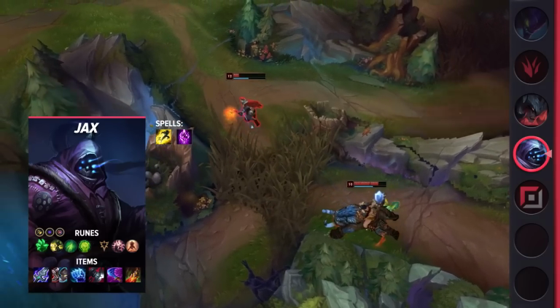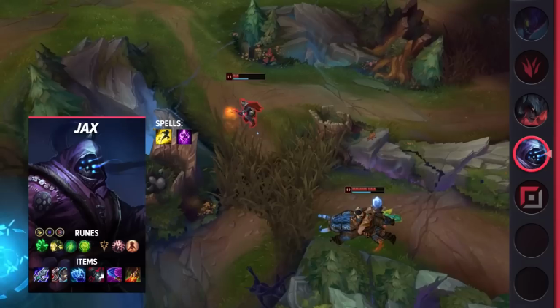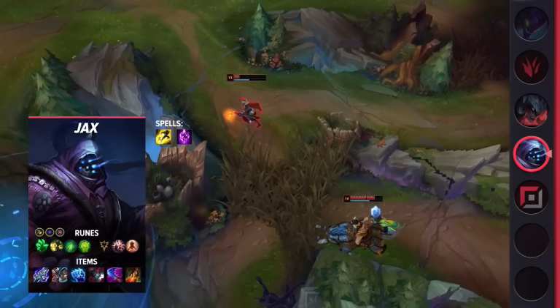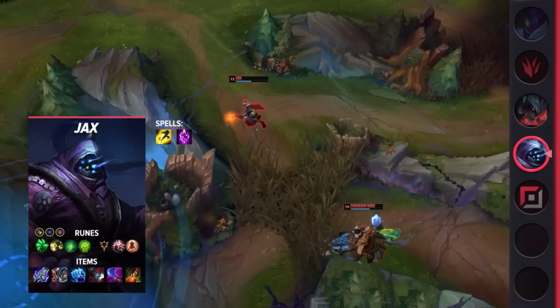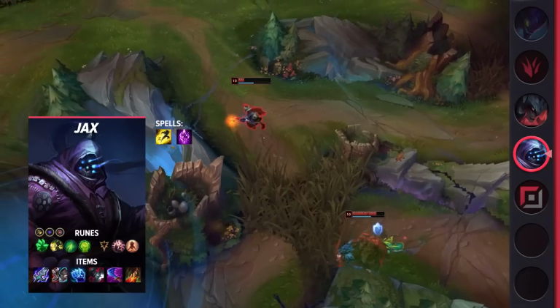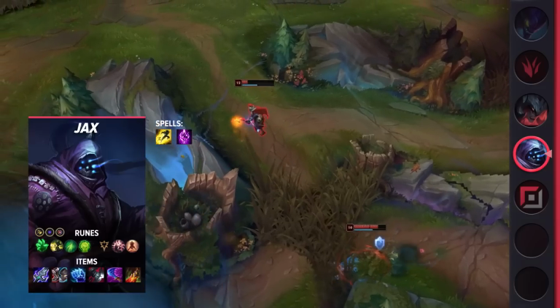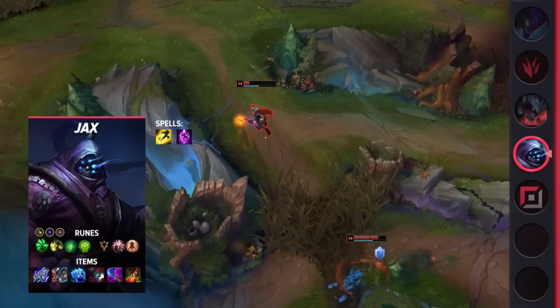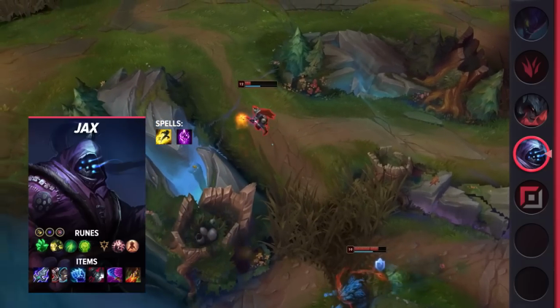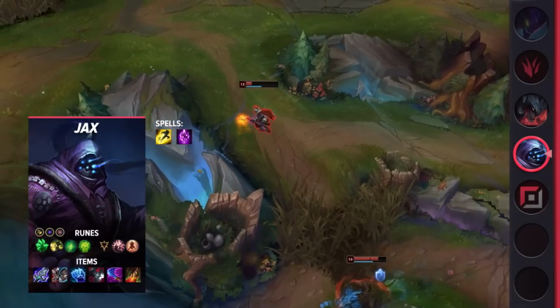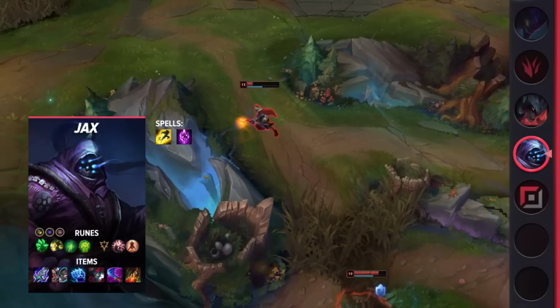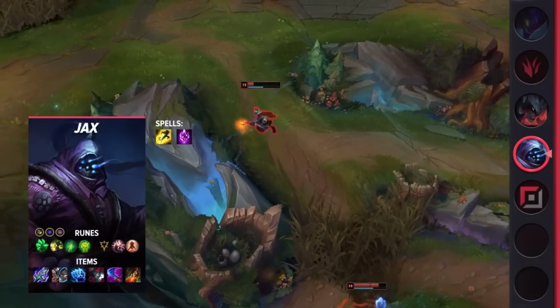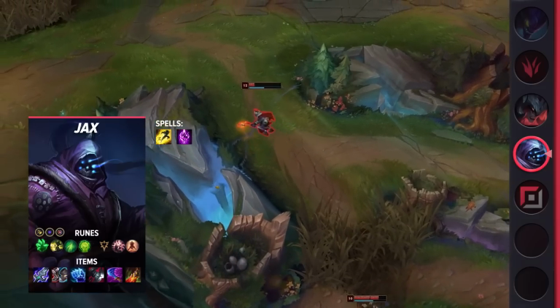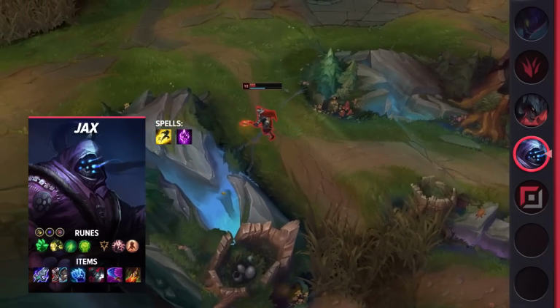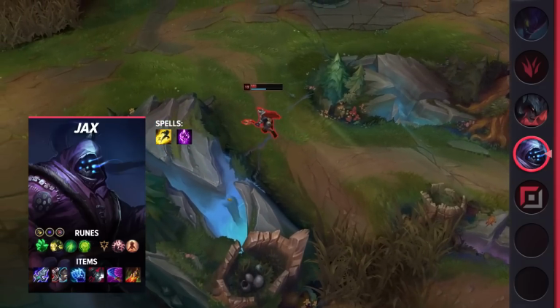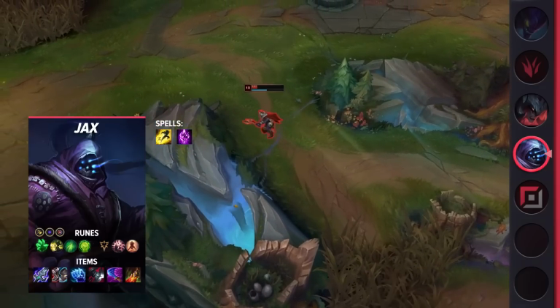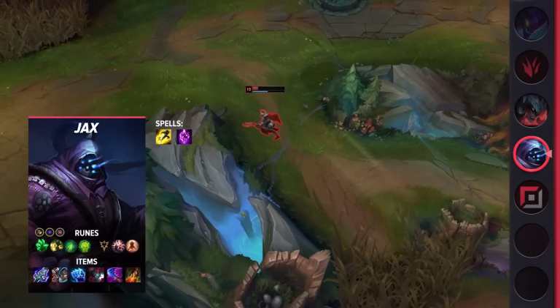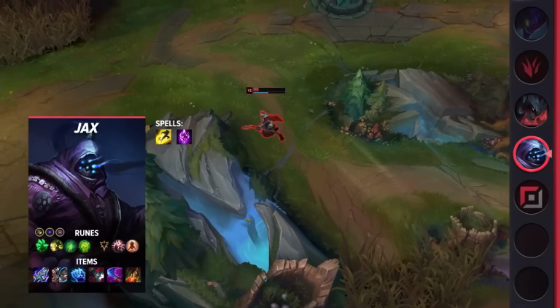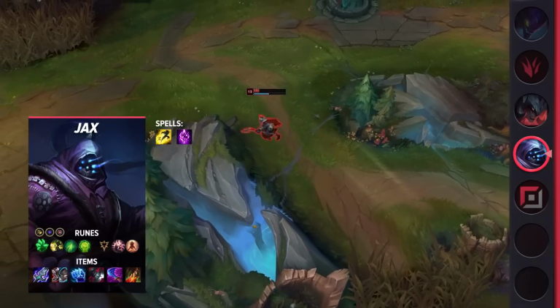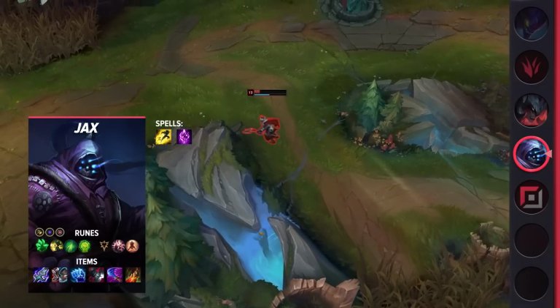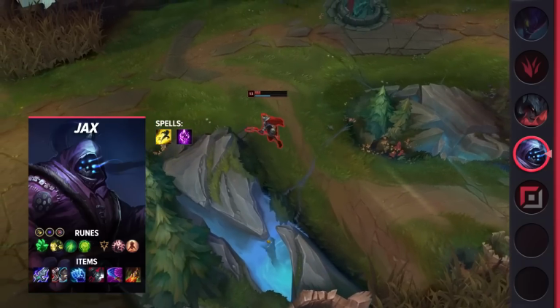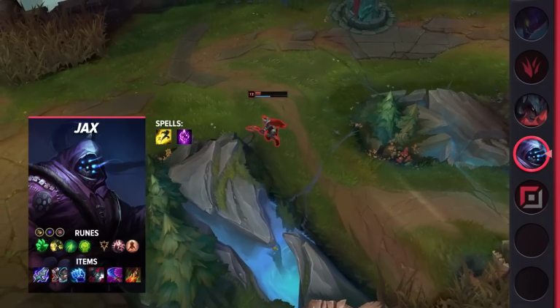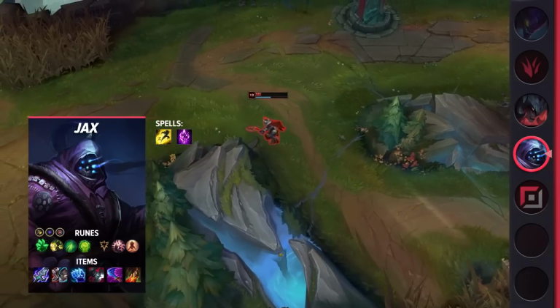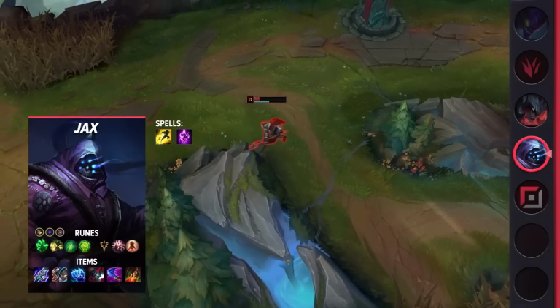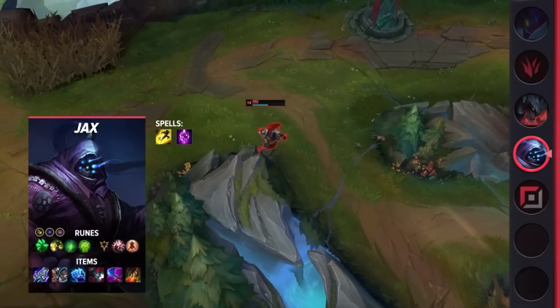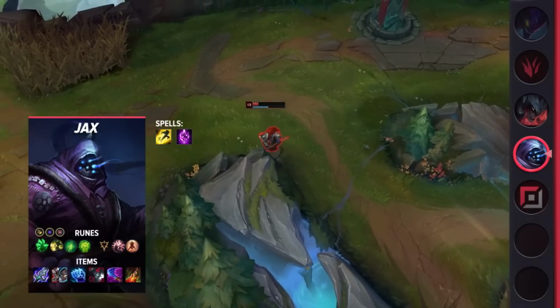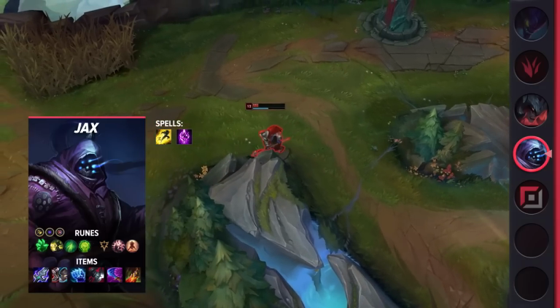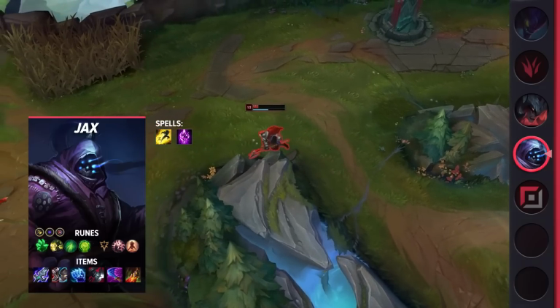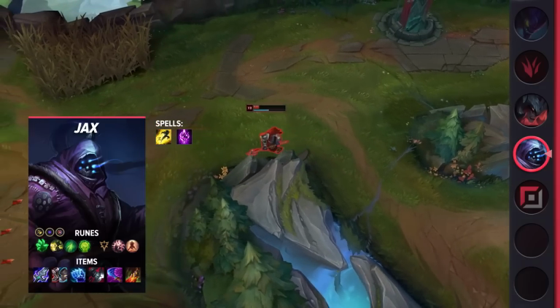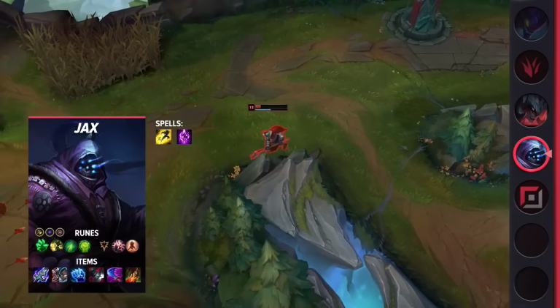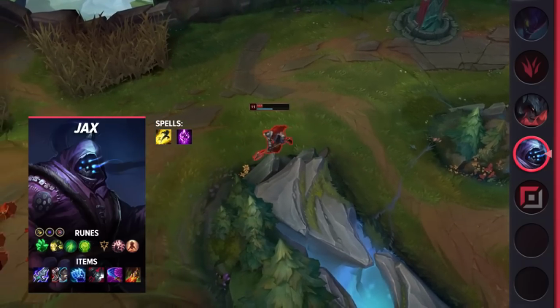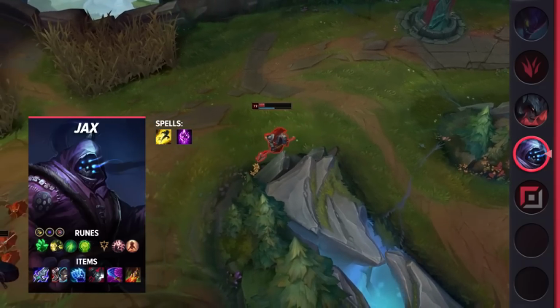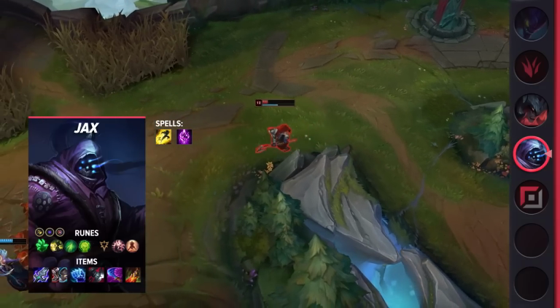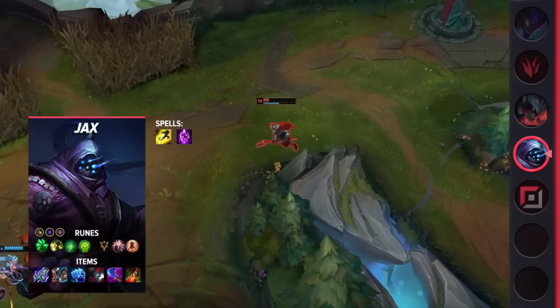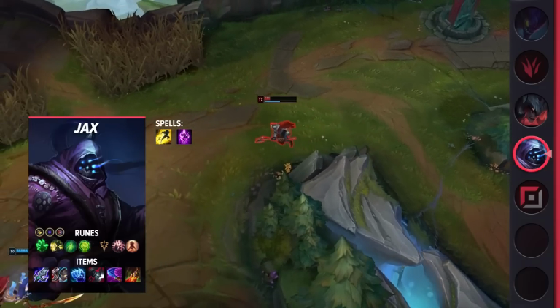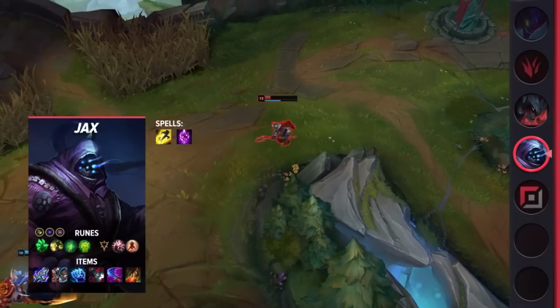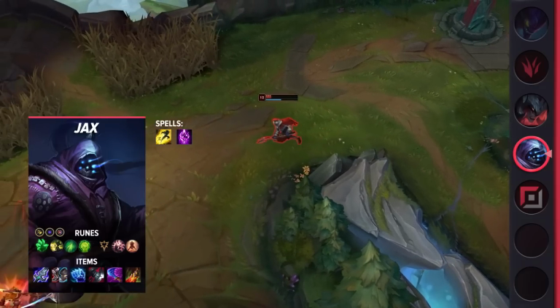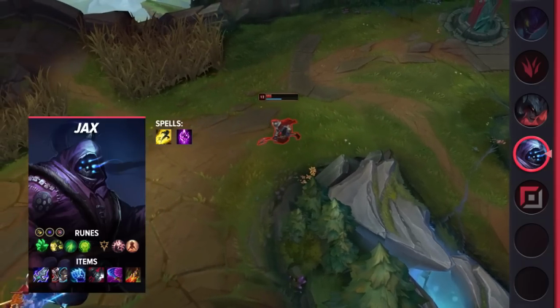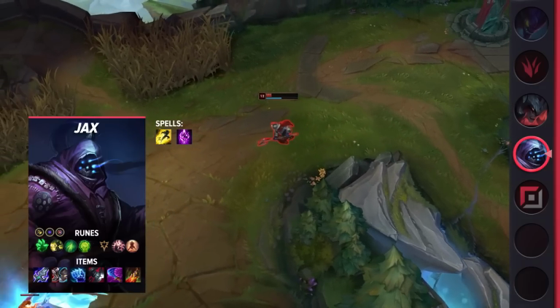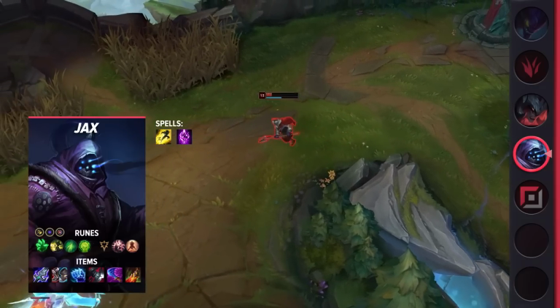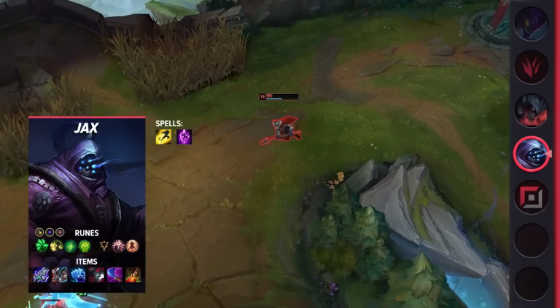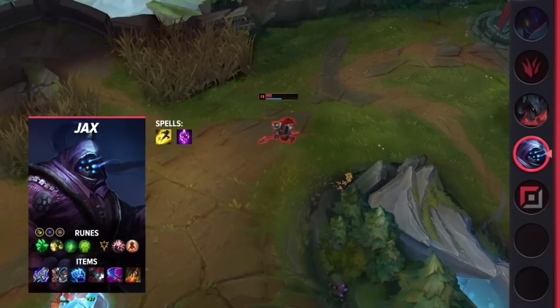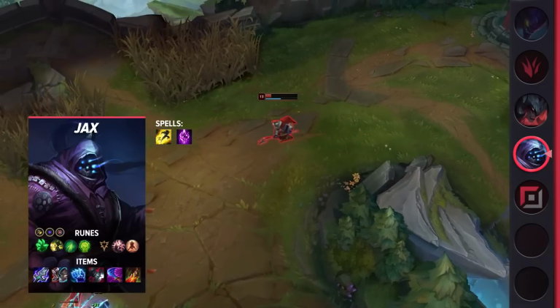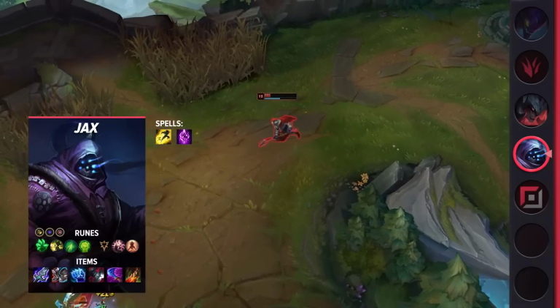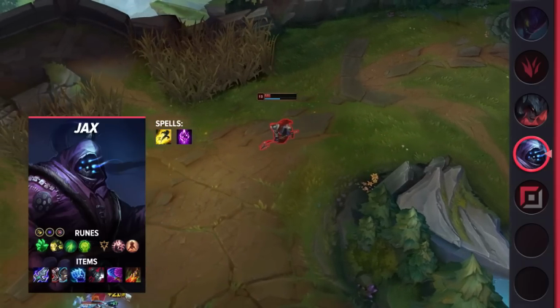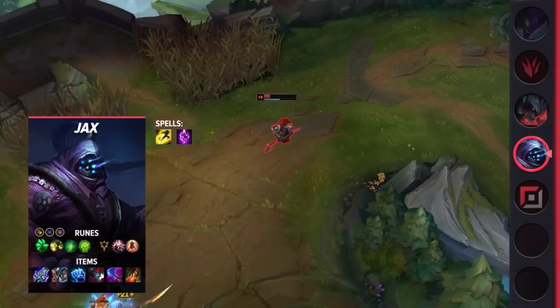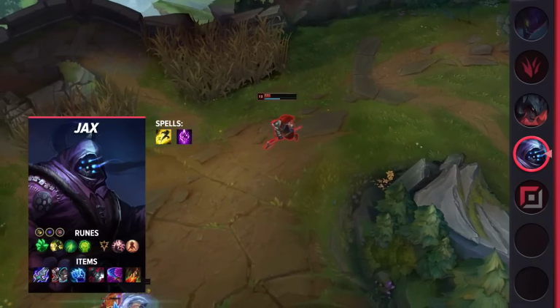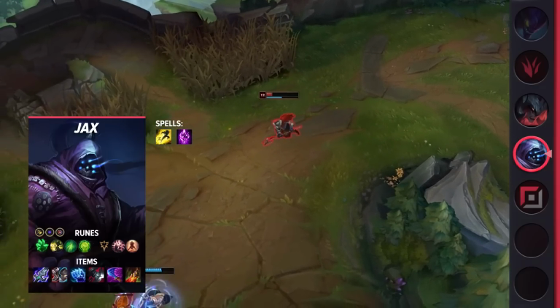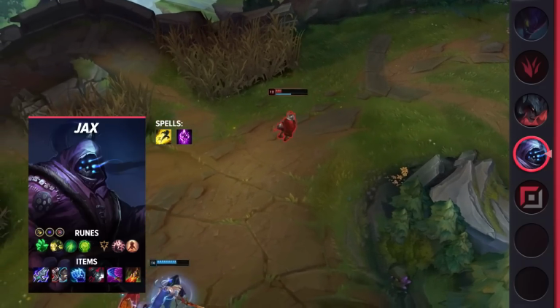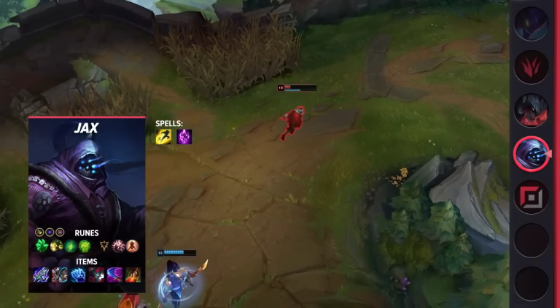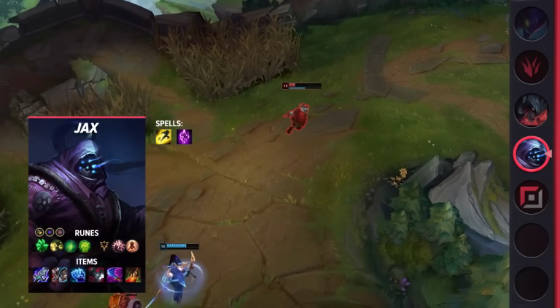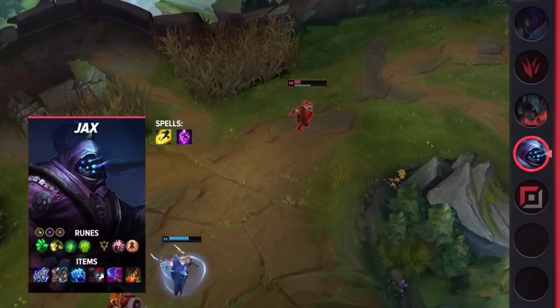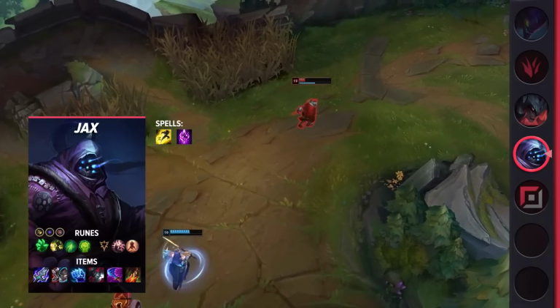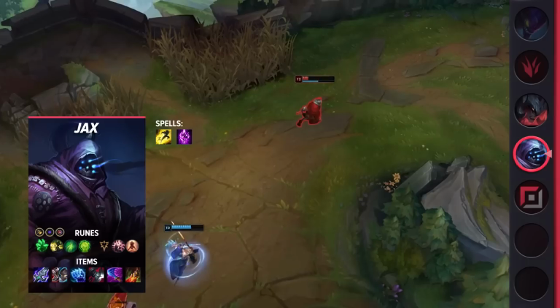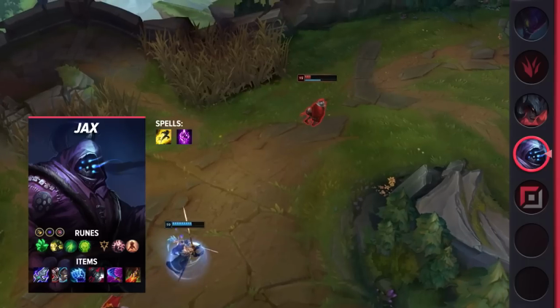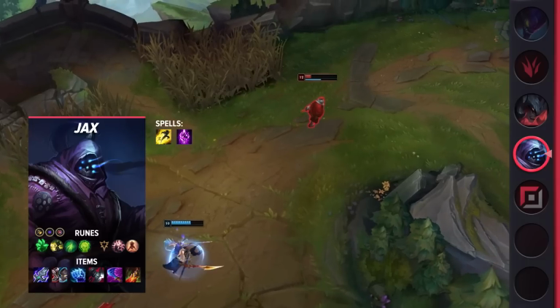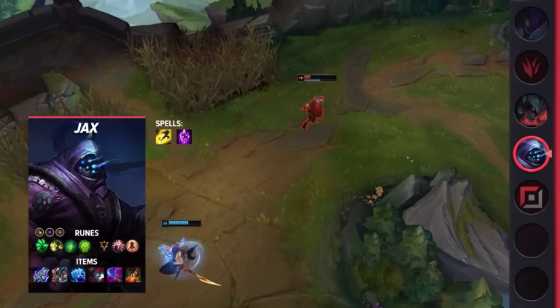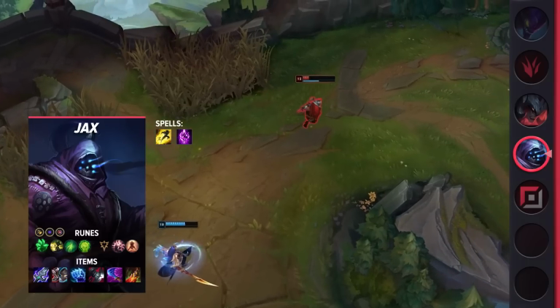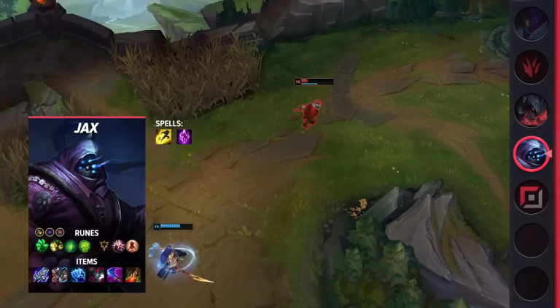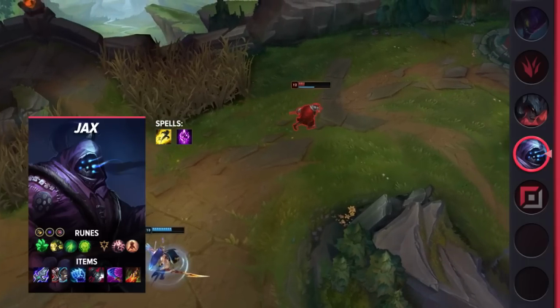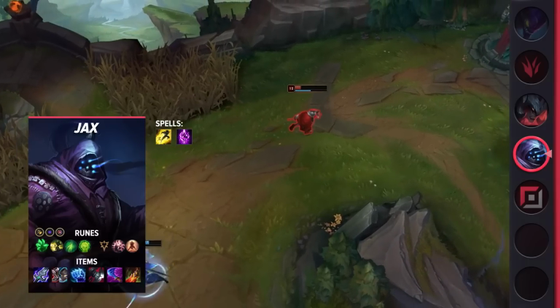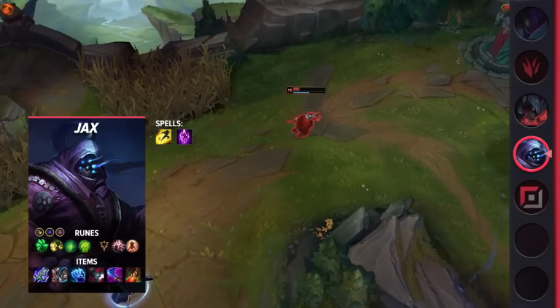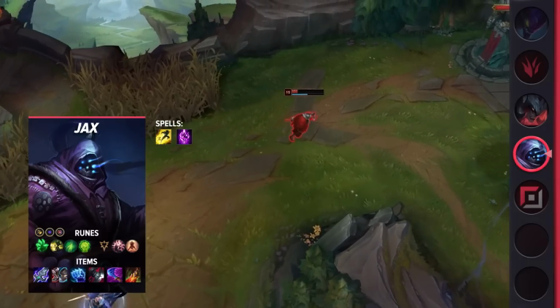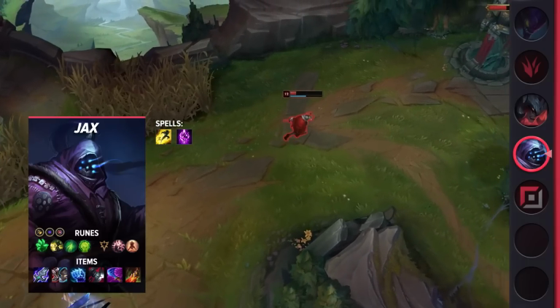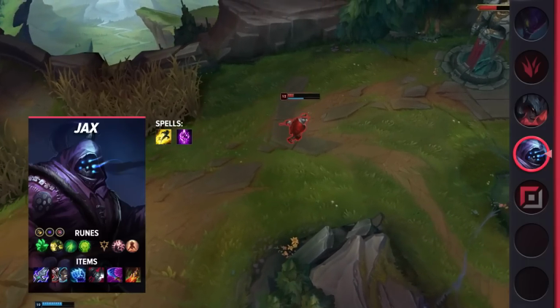When it comes to your items, you'll be building Blade of the Ruined King, Defensive Boots of your choice, Iceborne Gauntlet, Black Cleaver, Wit's End, and Death's Dance.